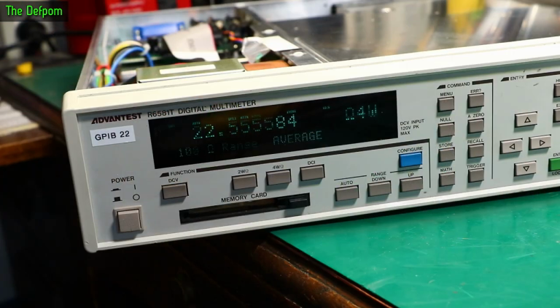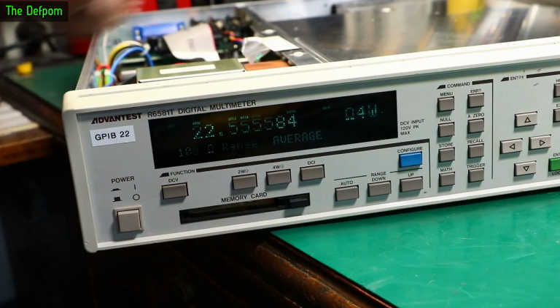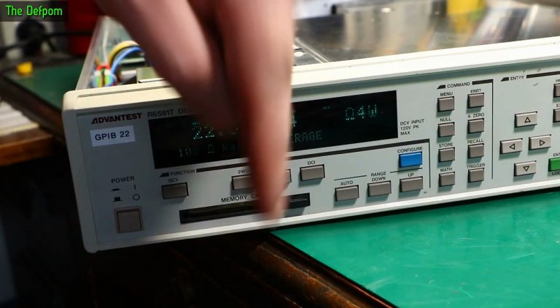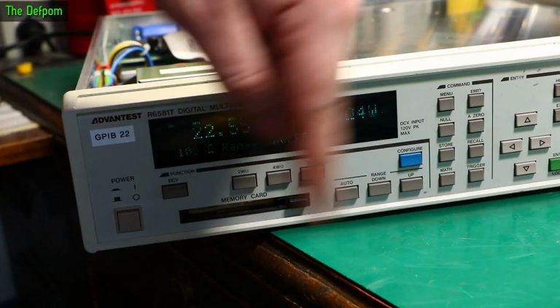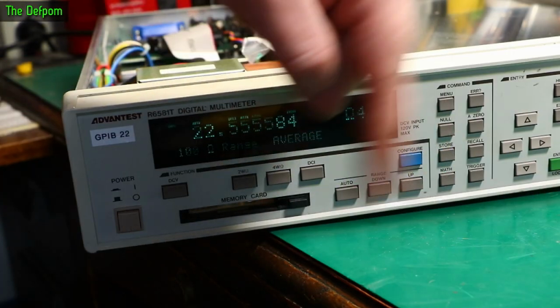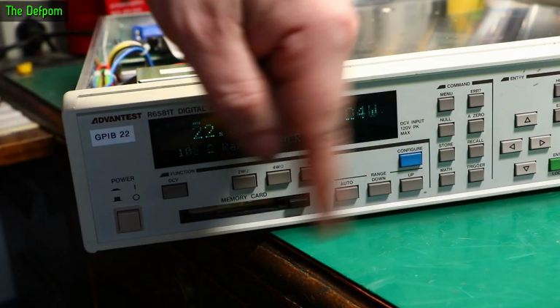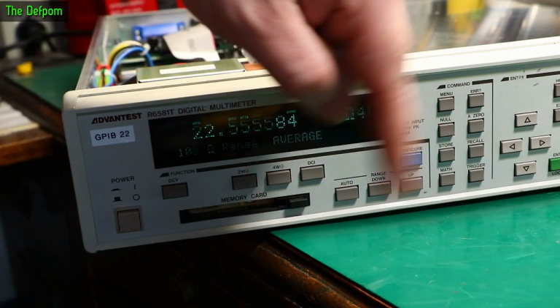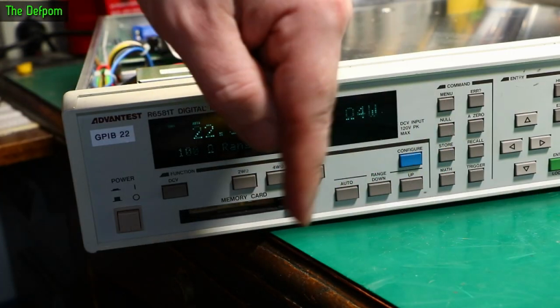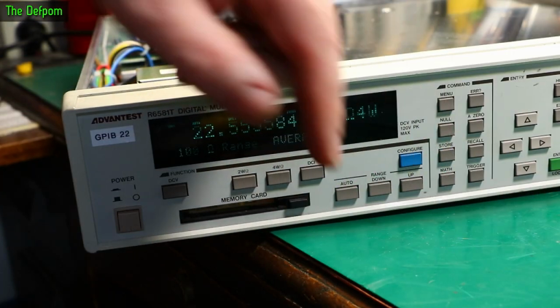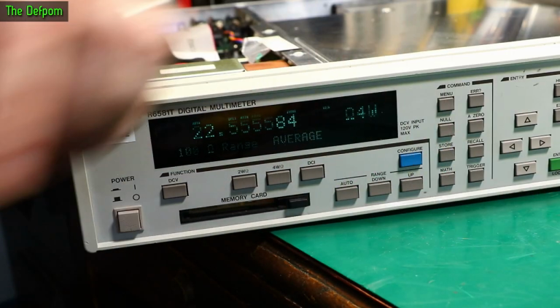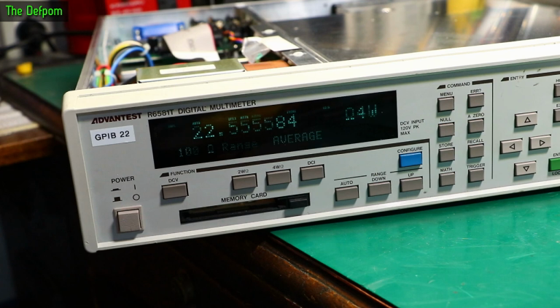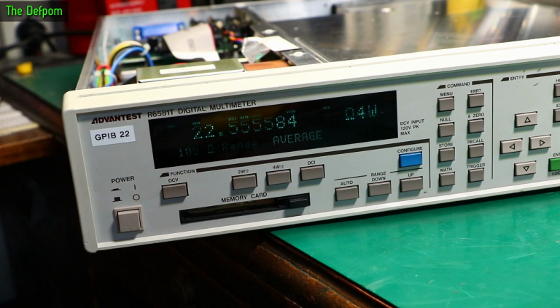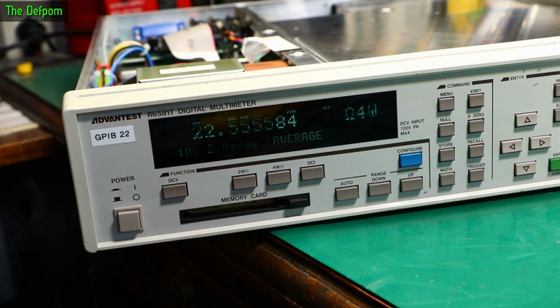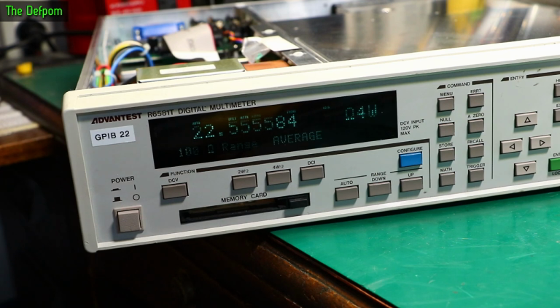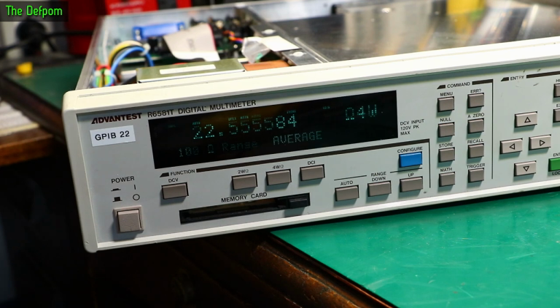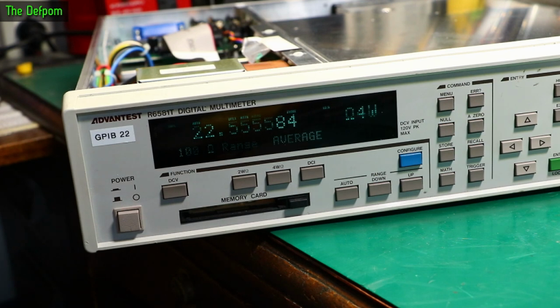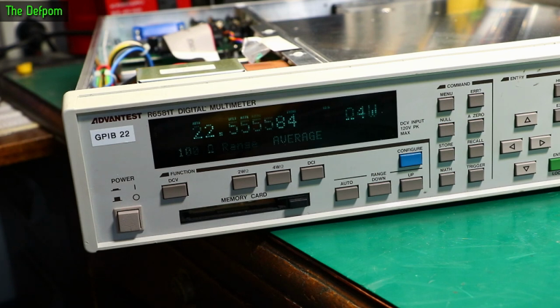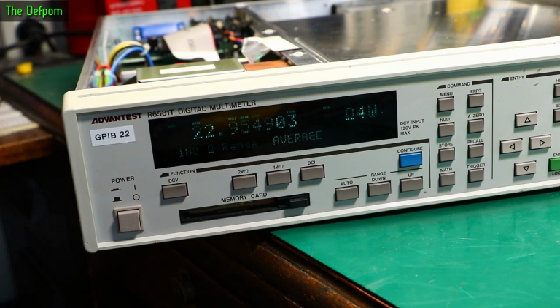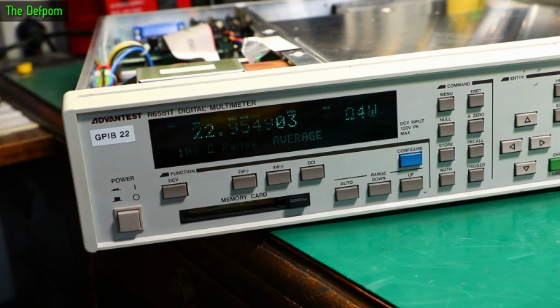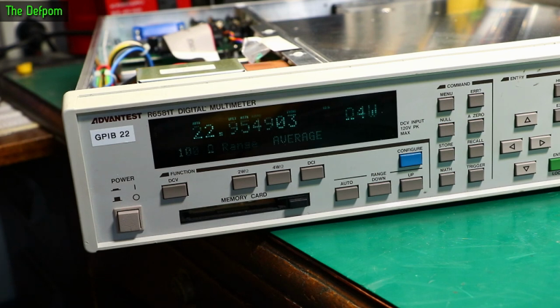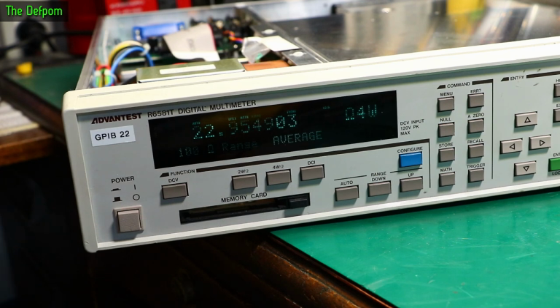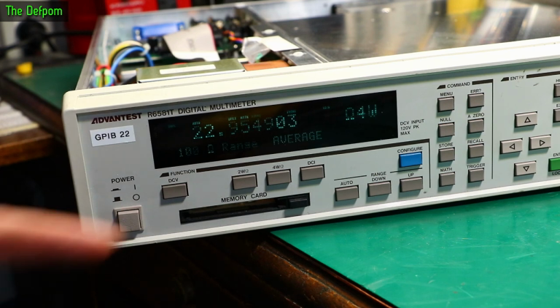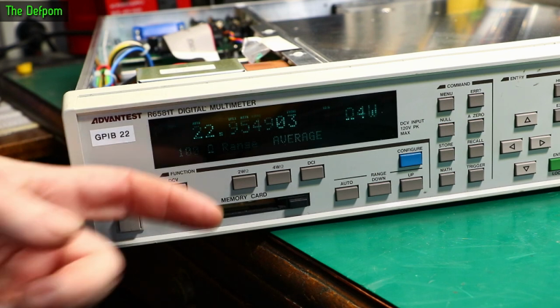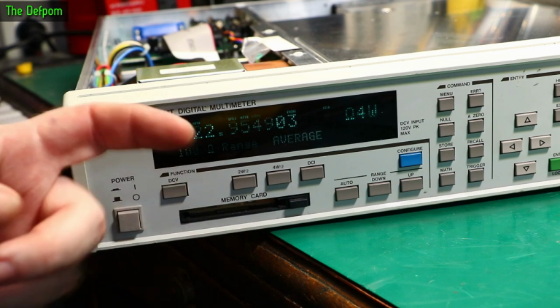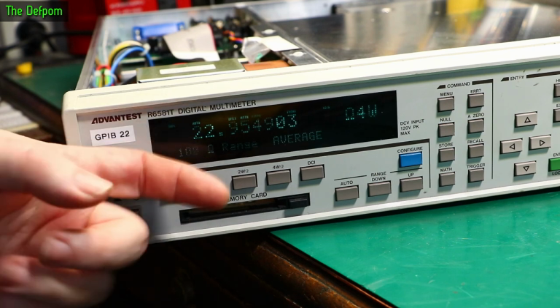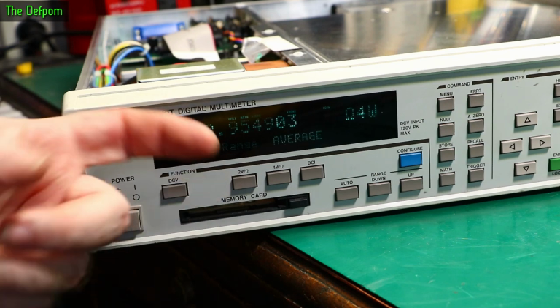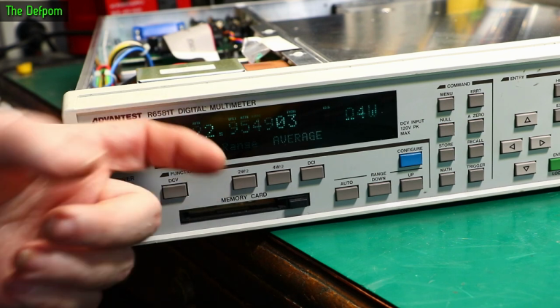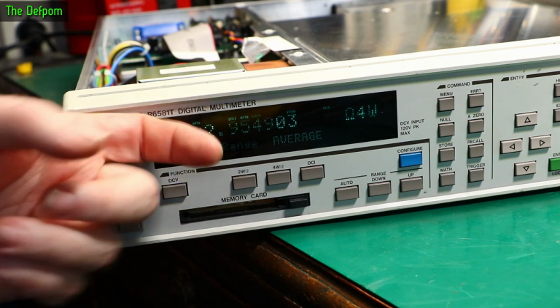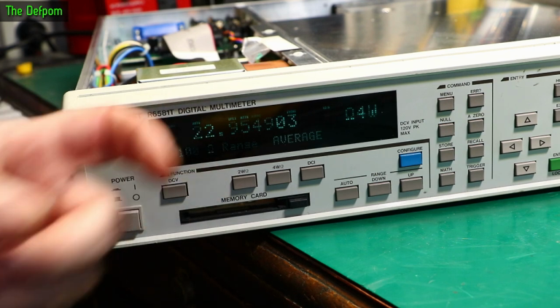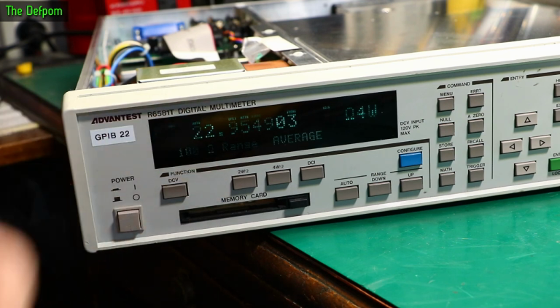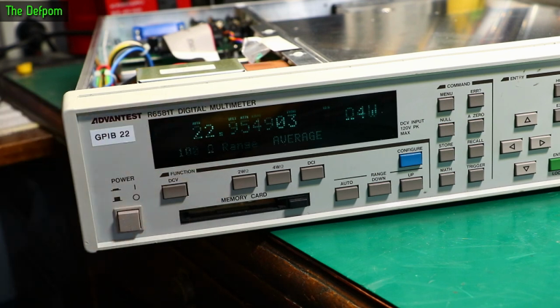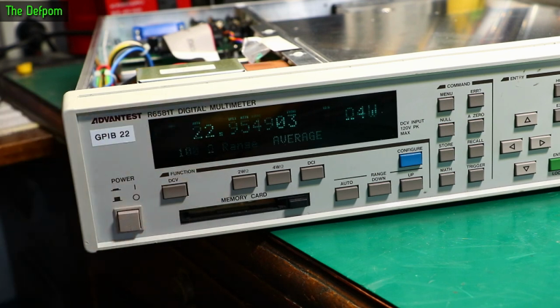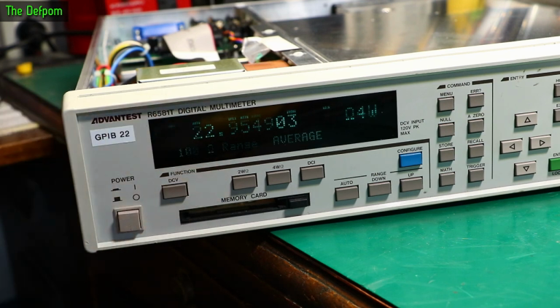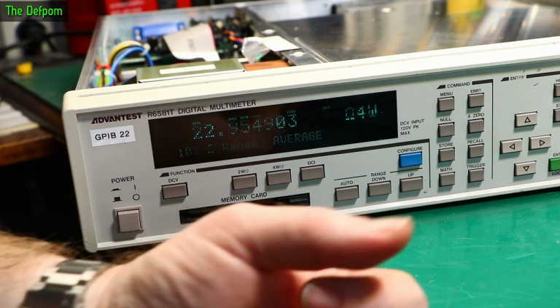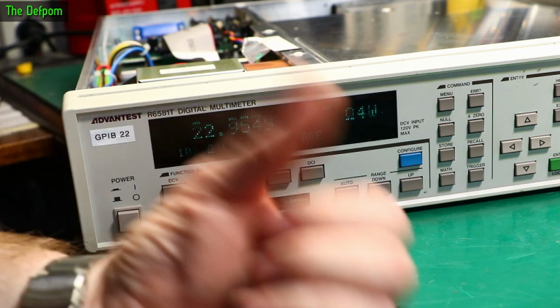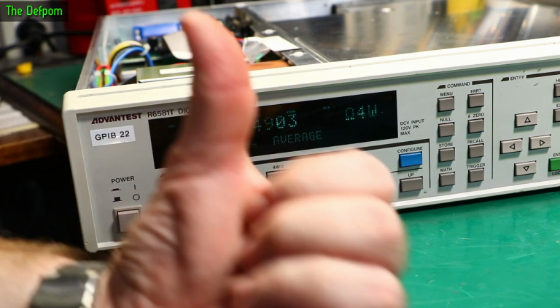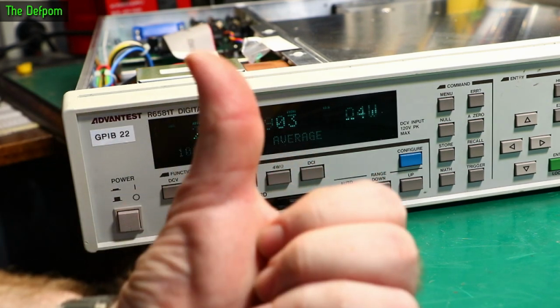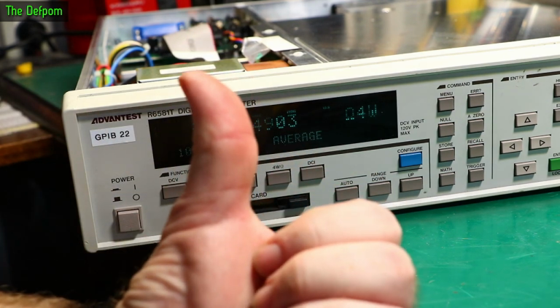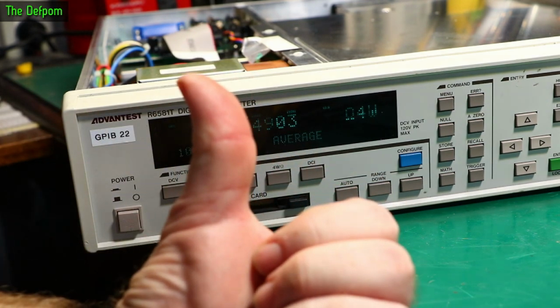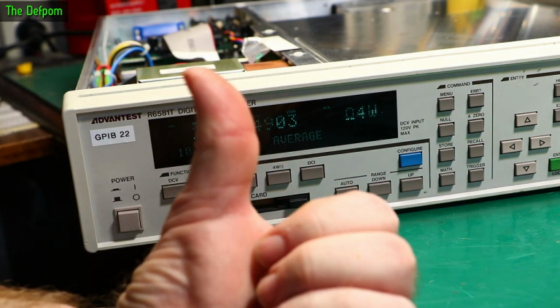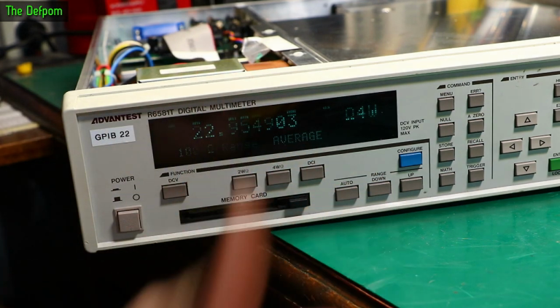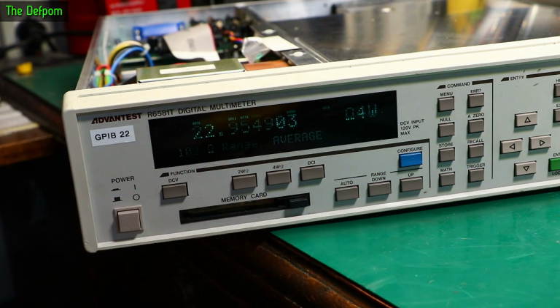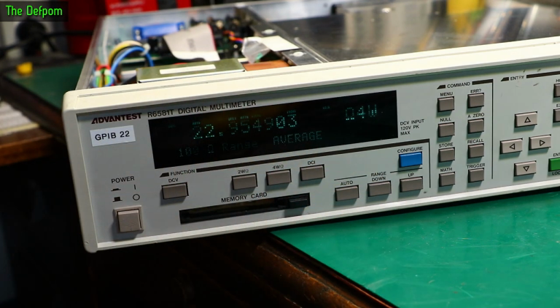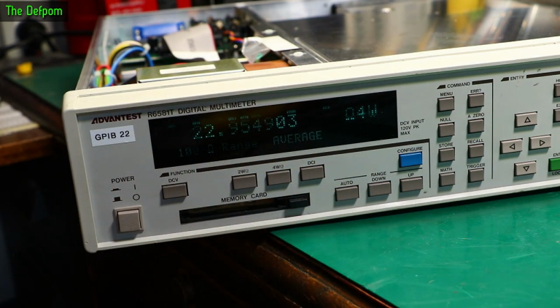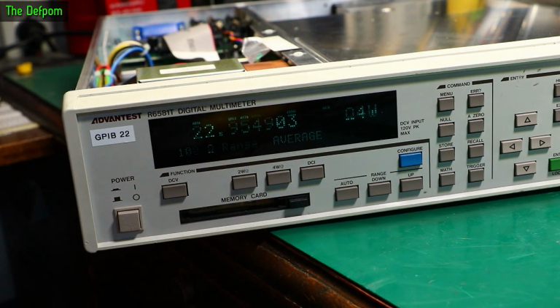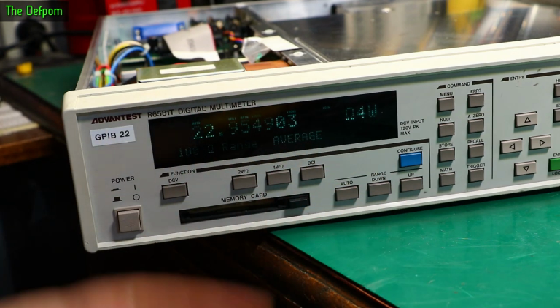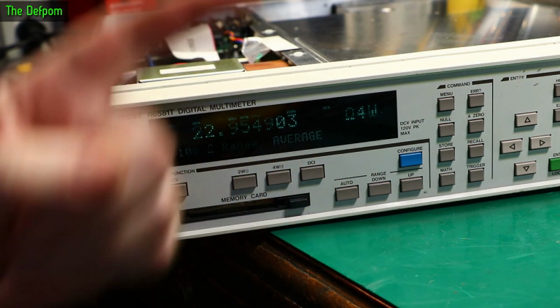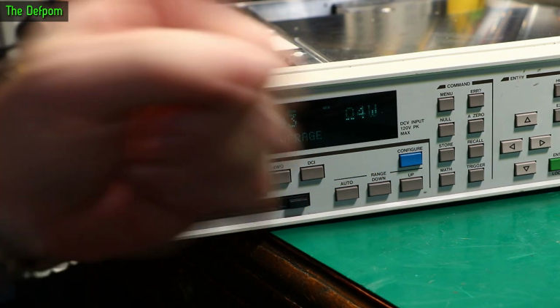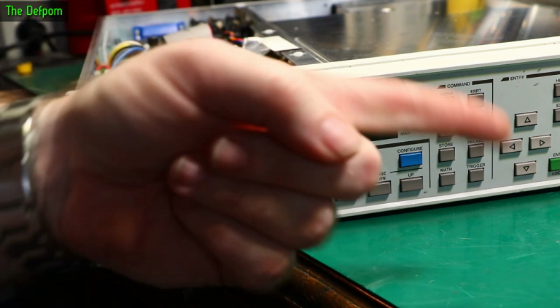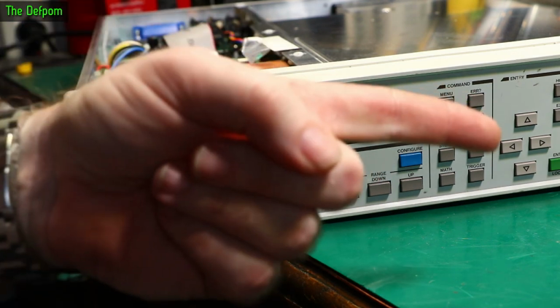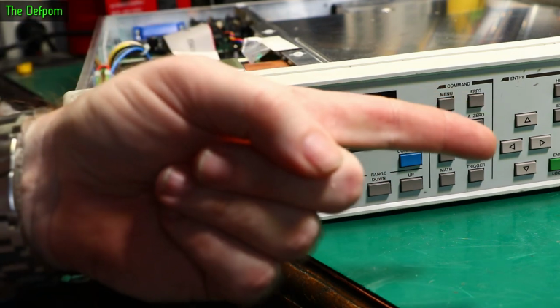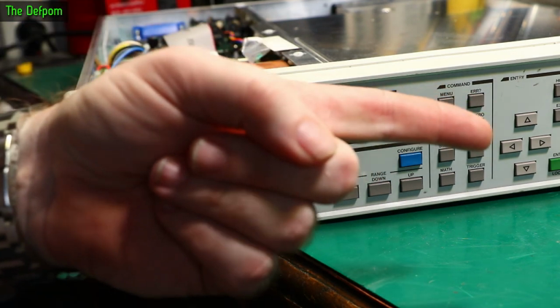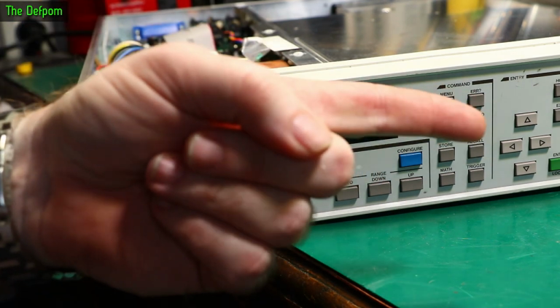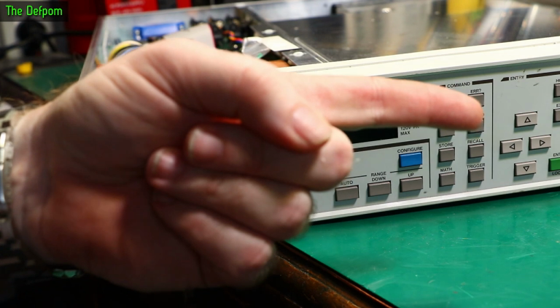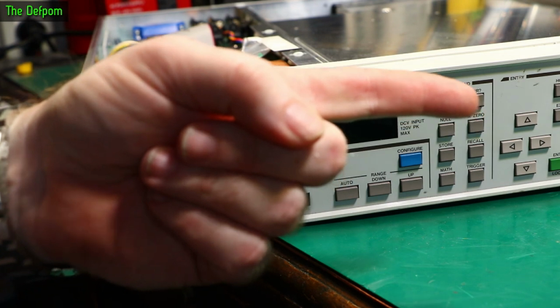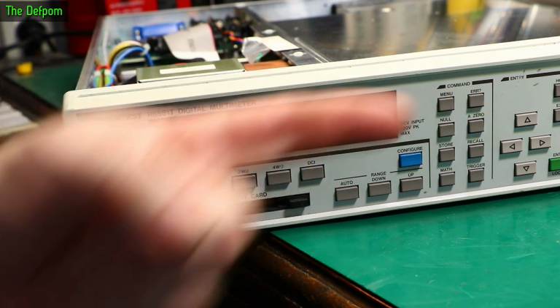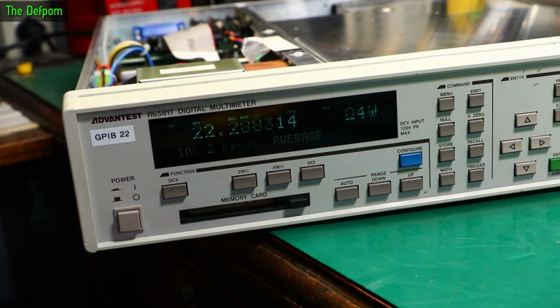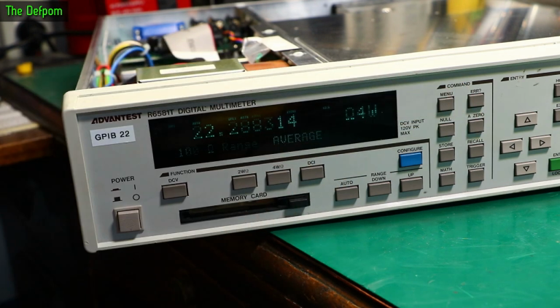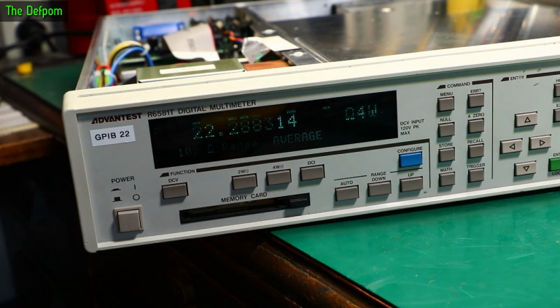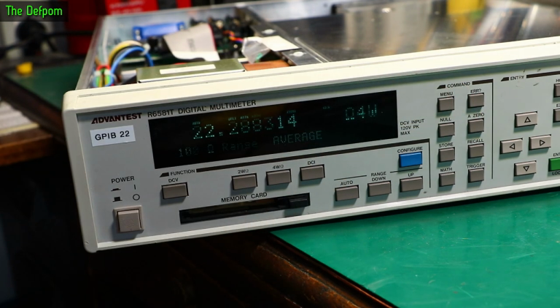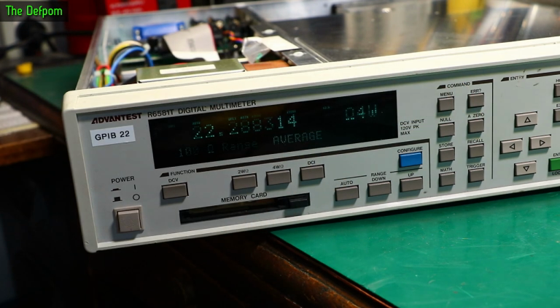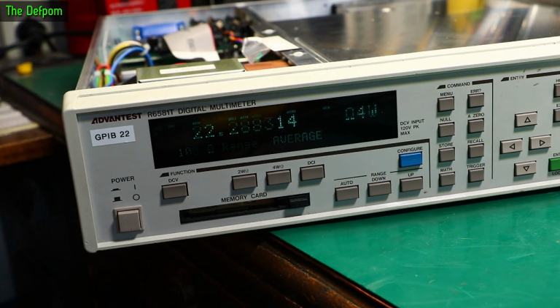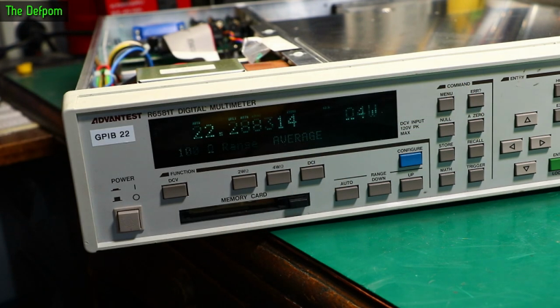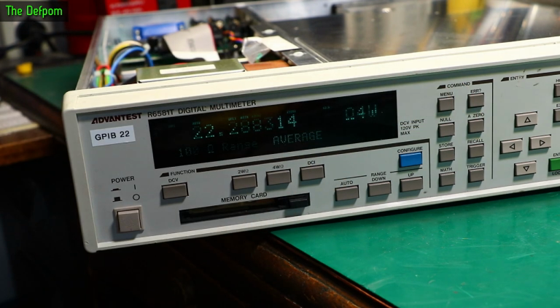Check out the other videos below for the repairs I've done — maybe the video series on this thing. Subscribe link is over here, and the Patreon support link is over there if you want to help me buy test gear.